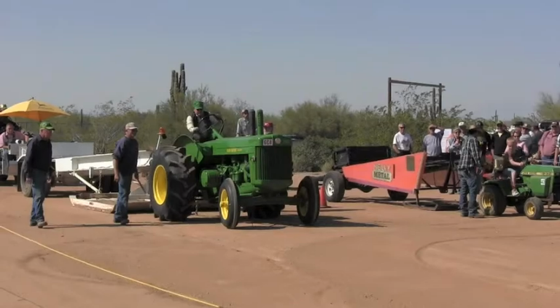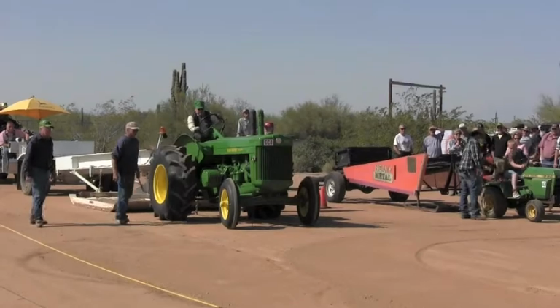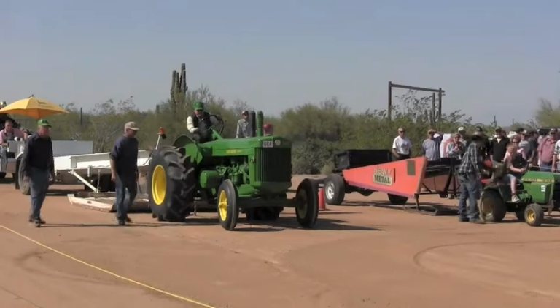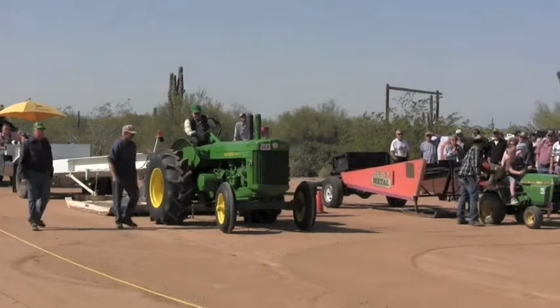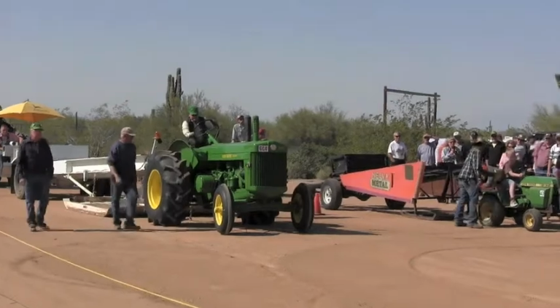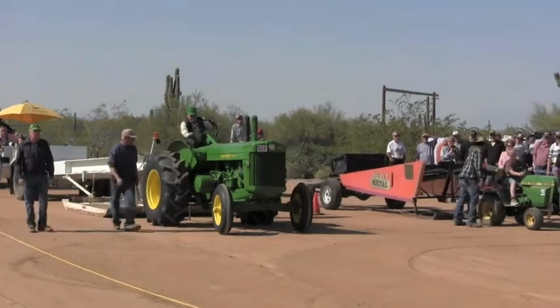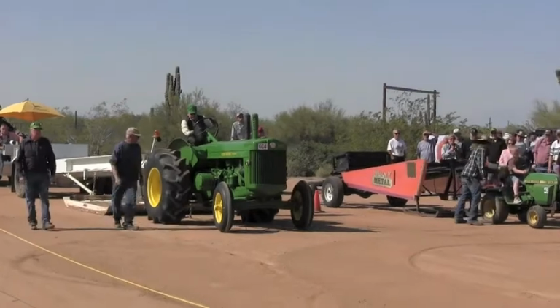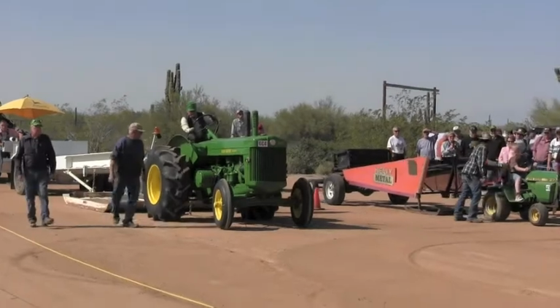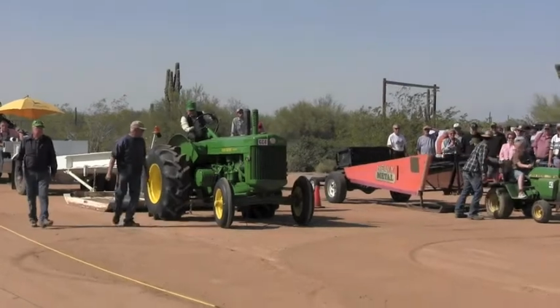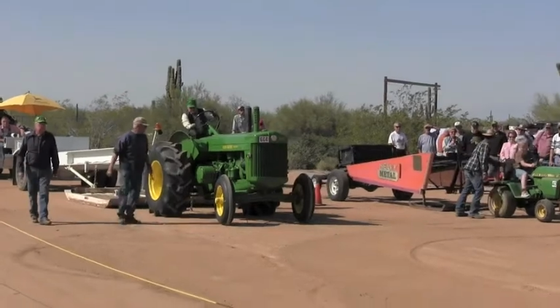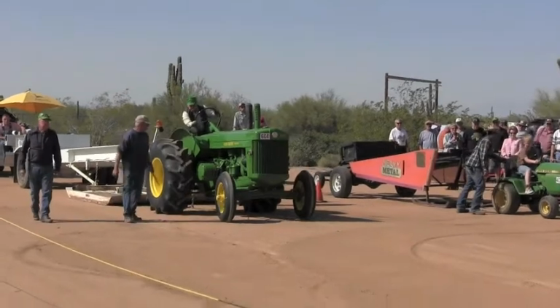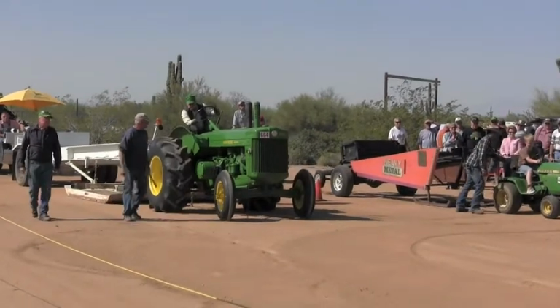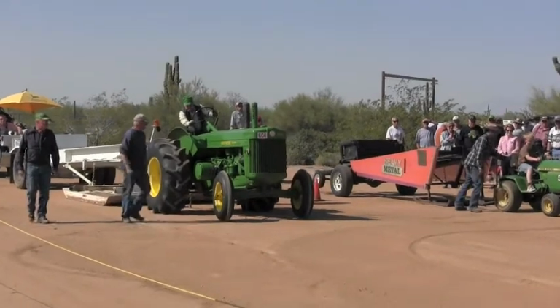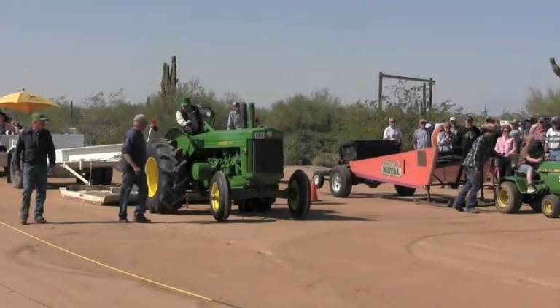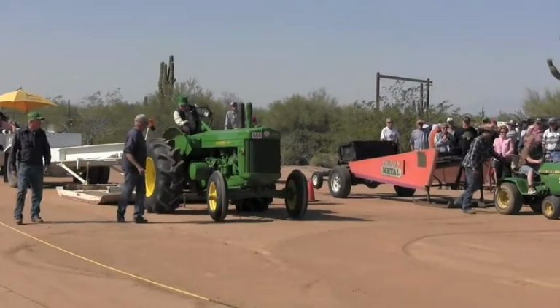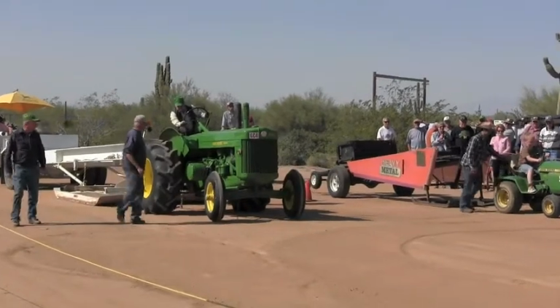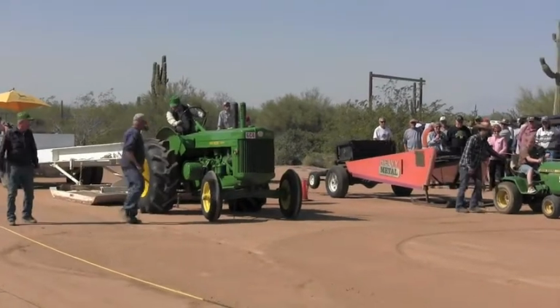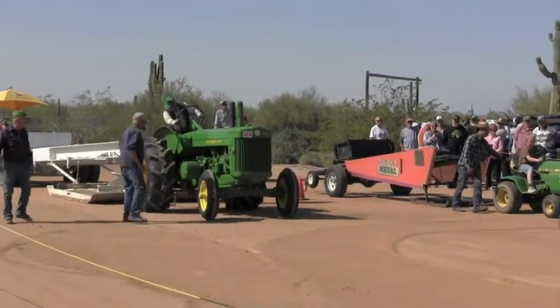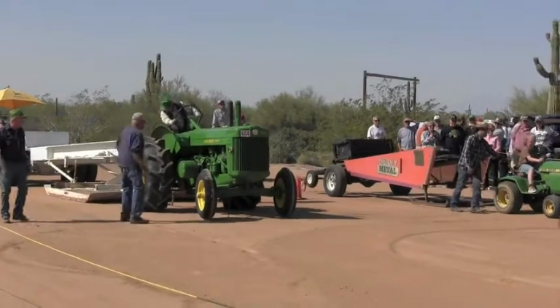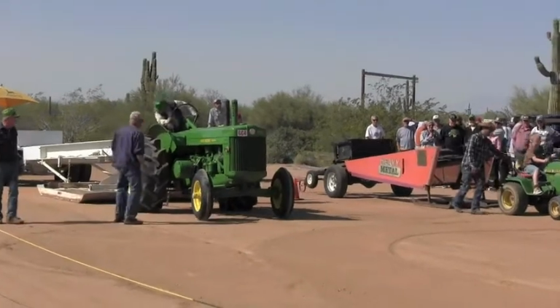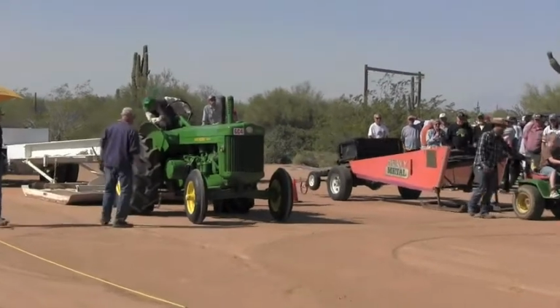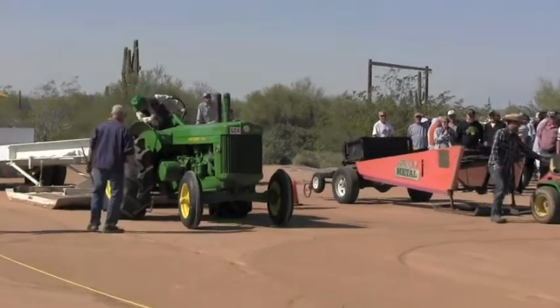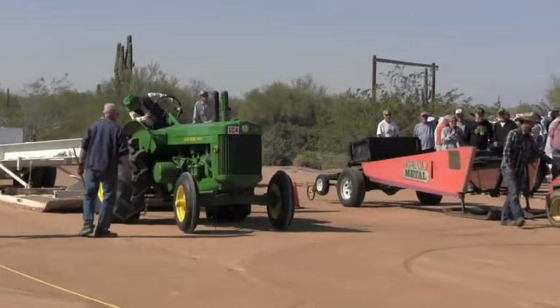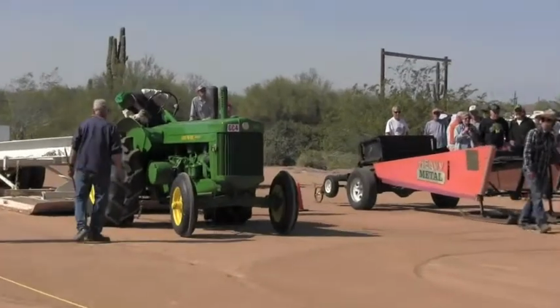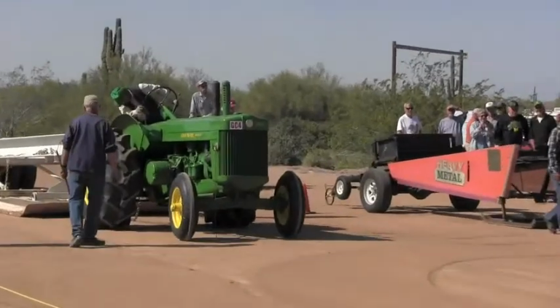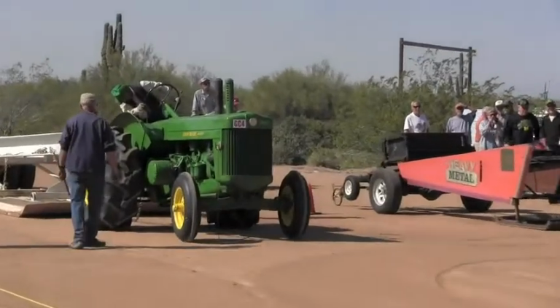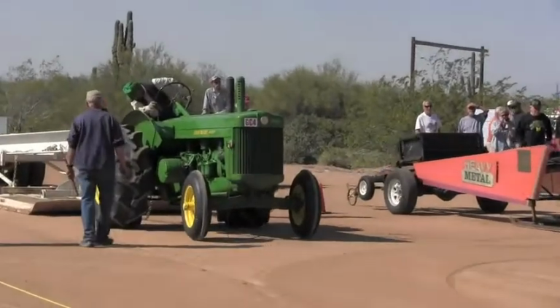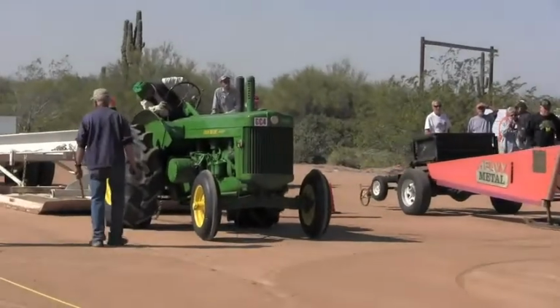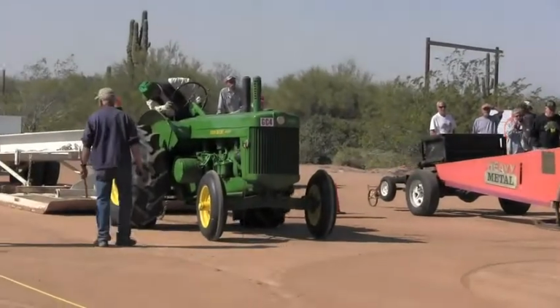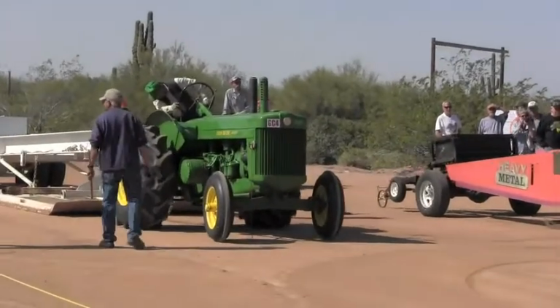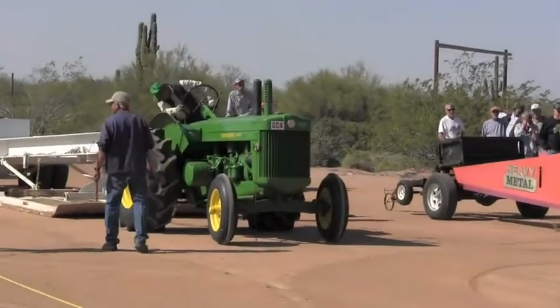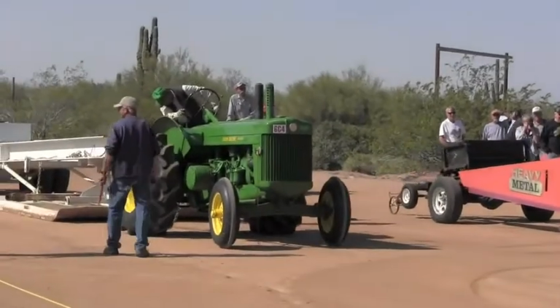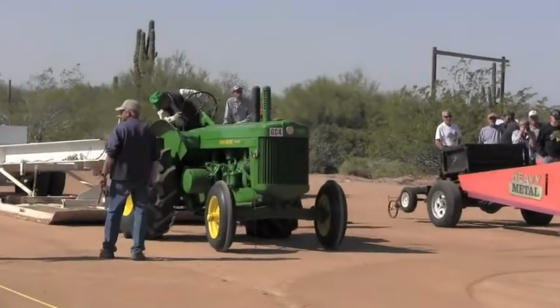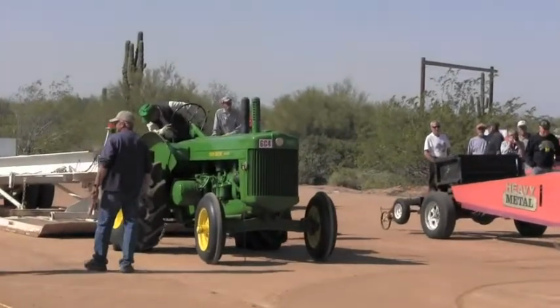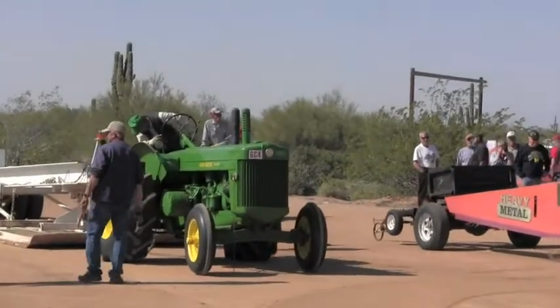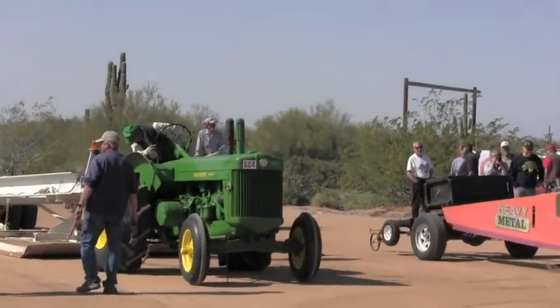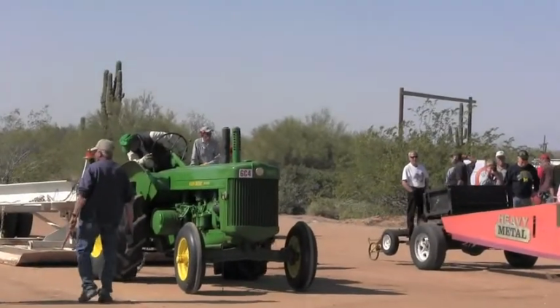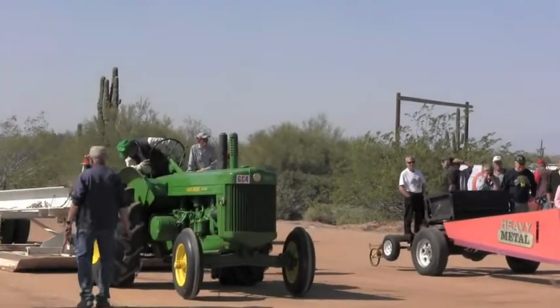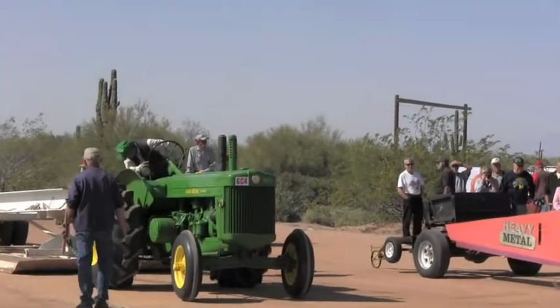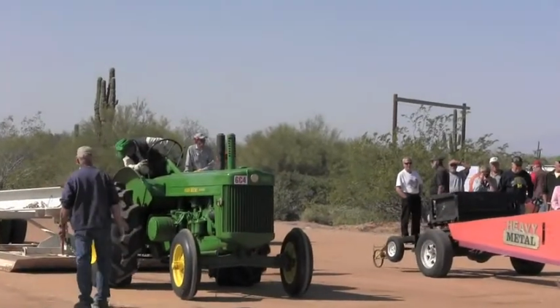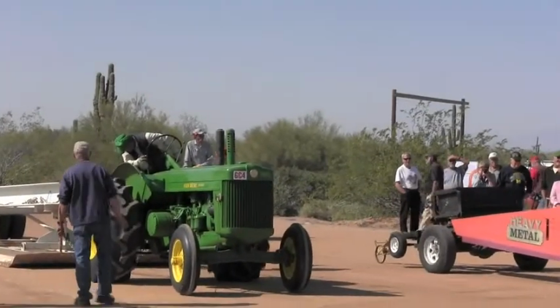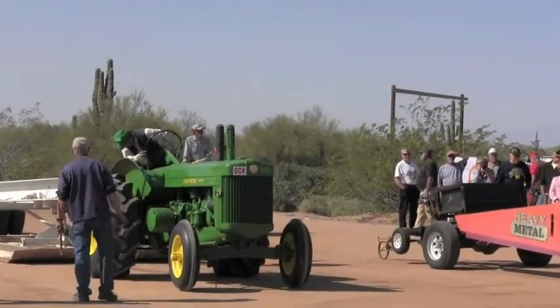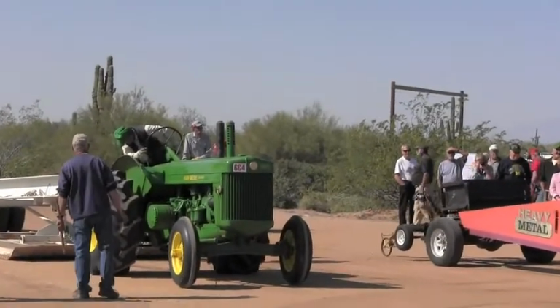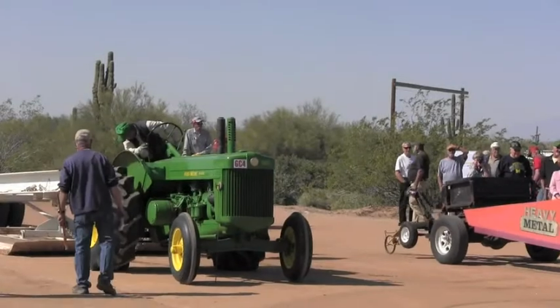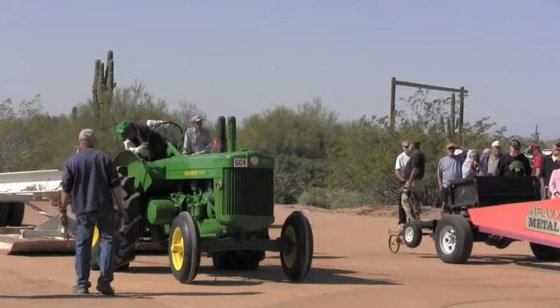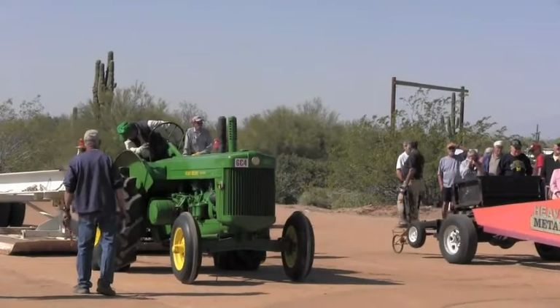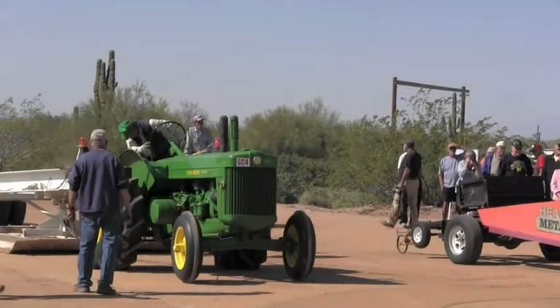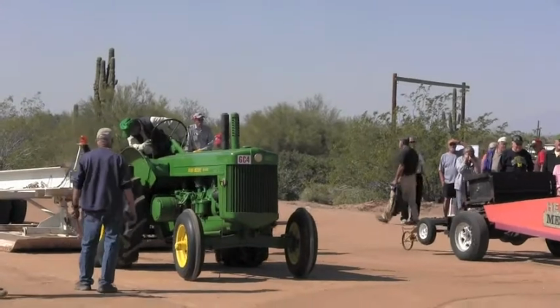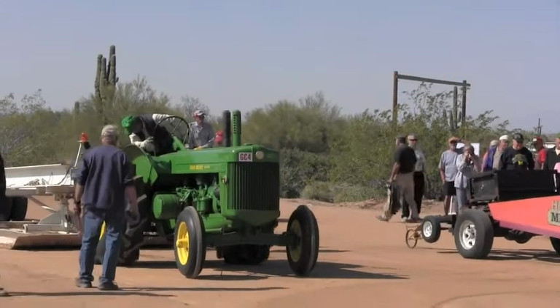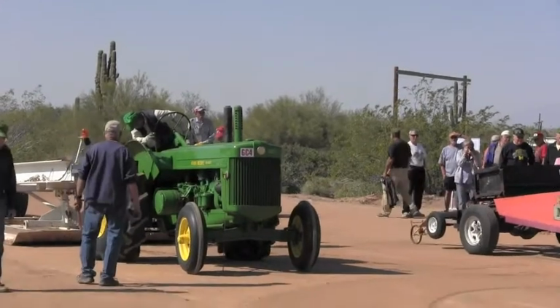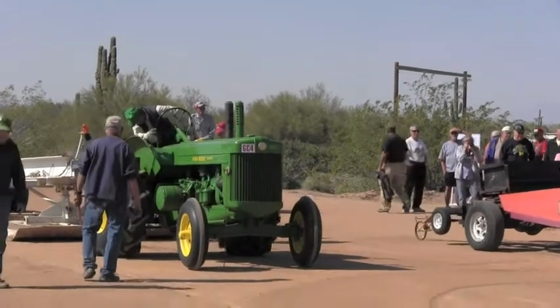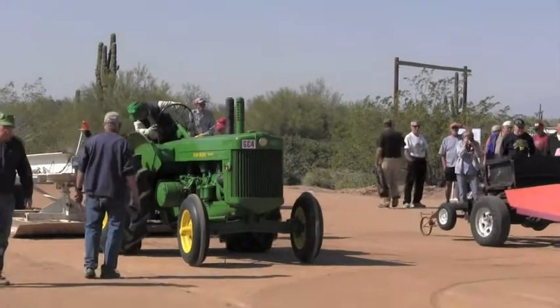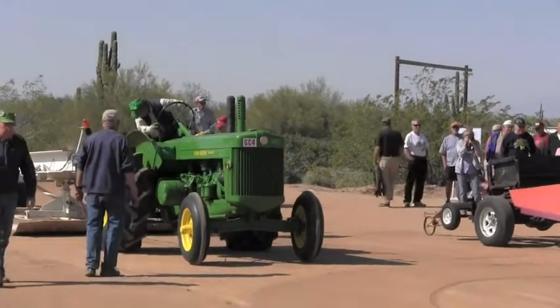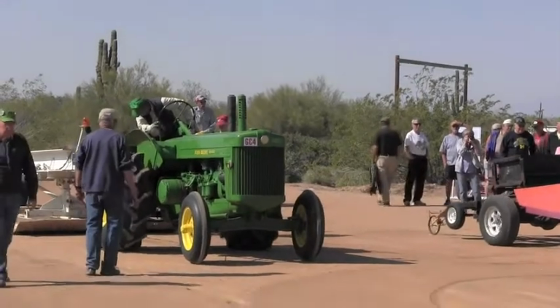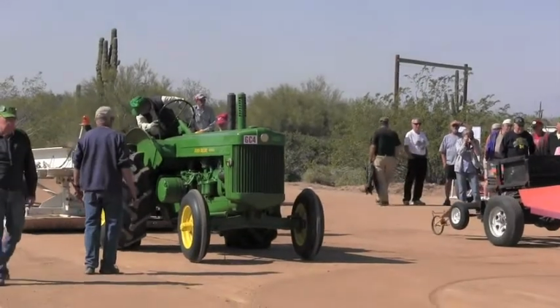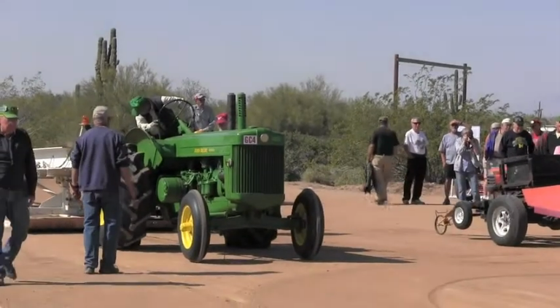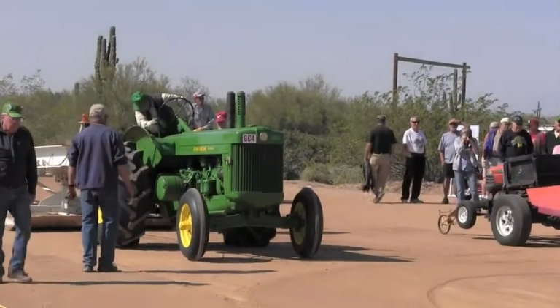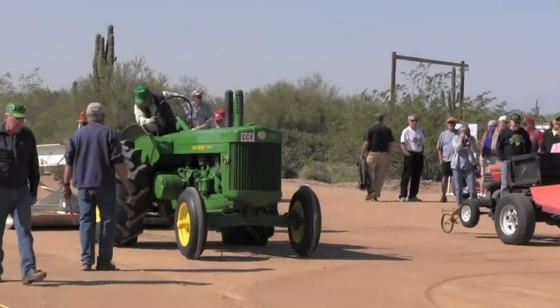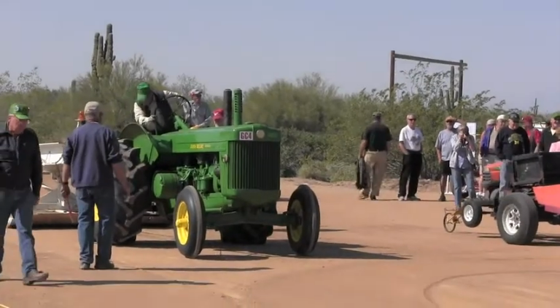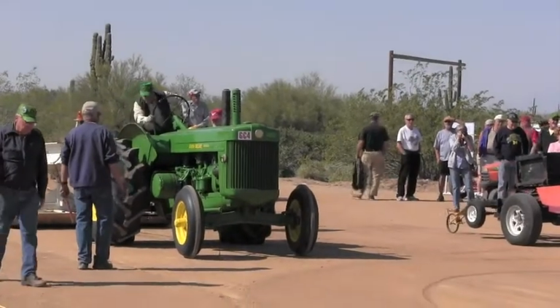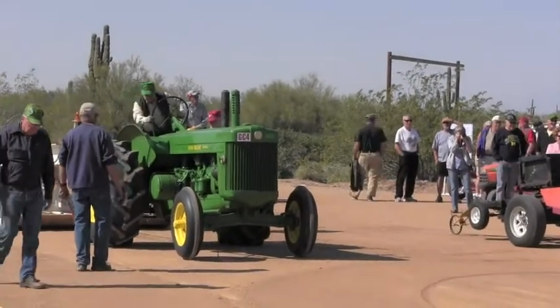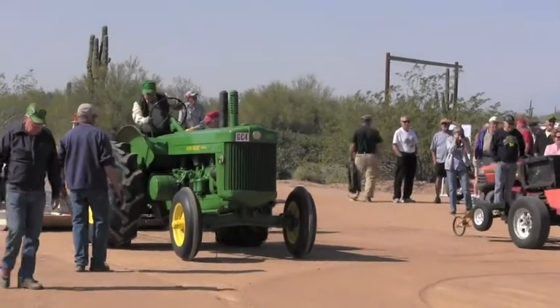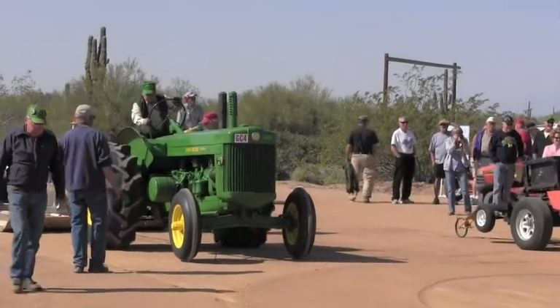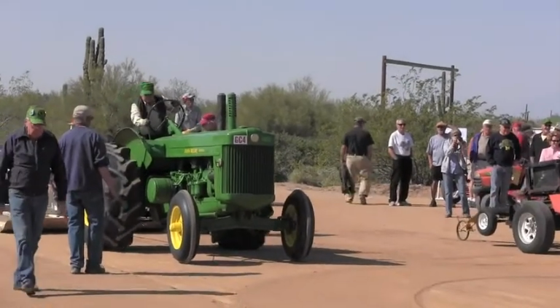Up on the sled now we have a John Deere Model R, owned by Phil Franson, weighing 9,365 pounds.